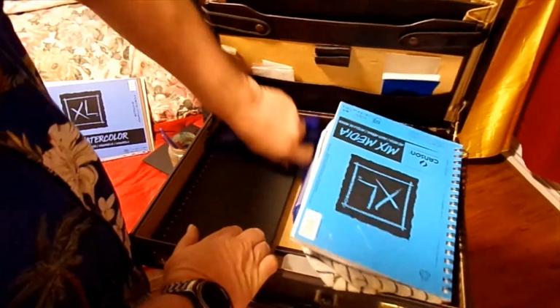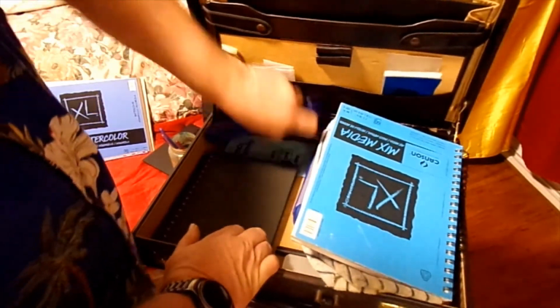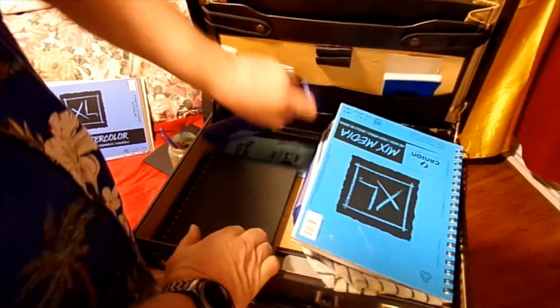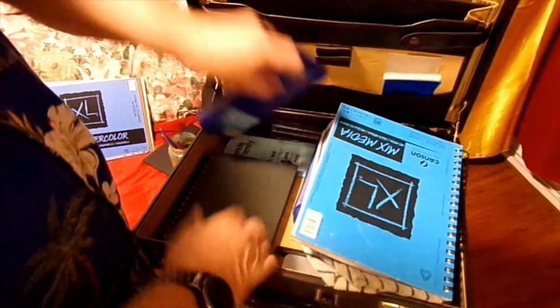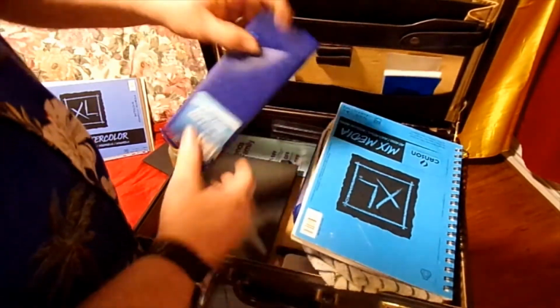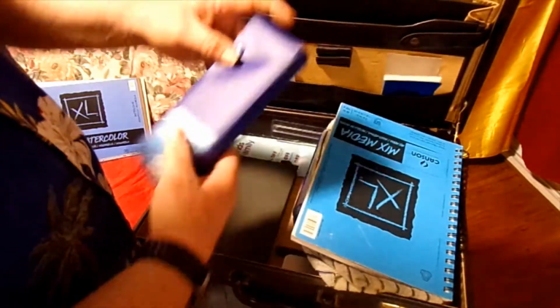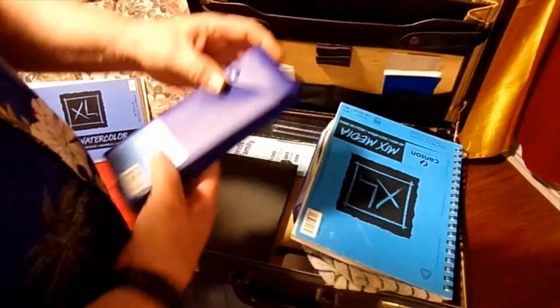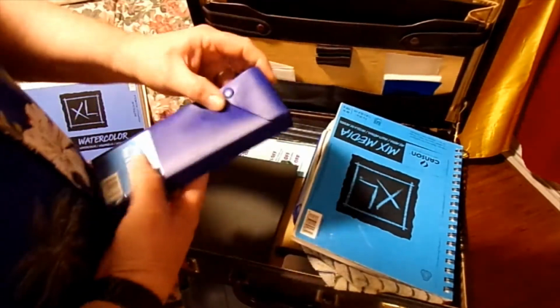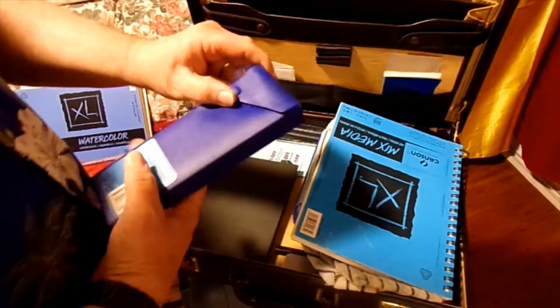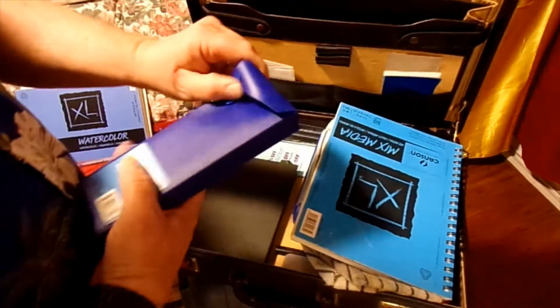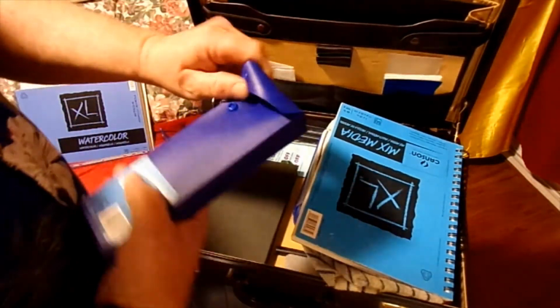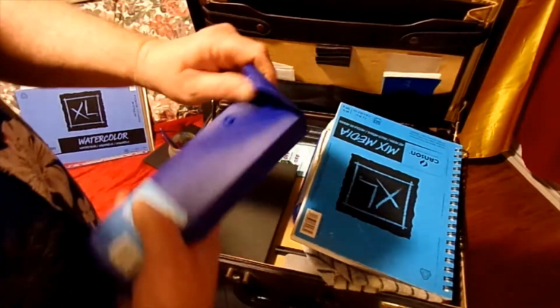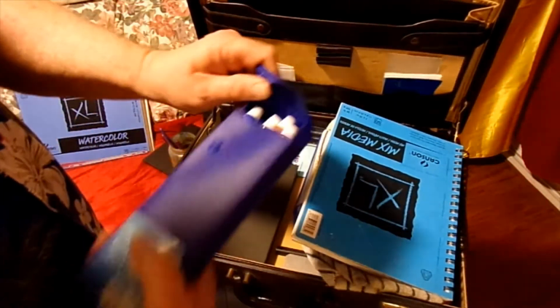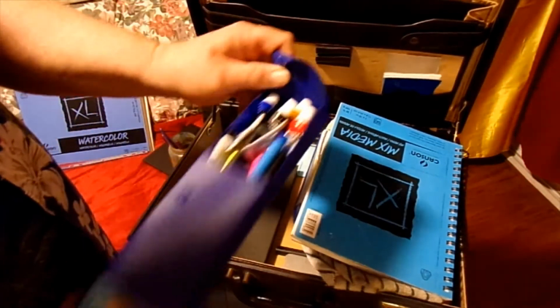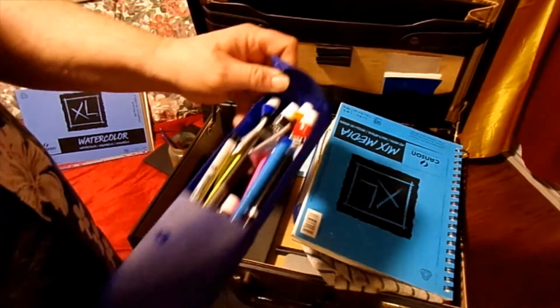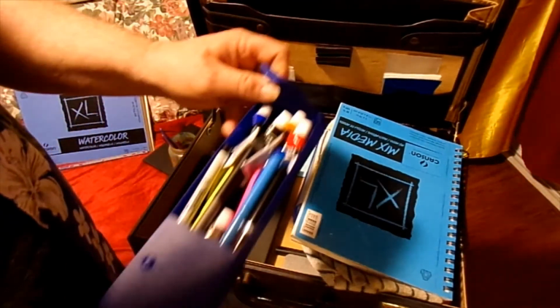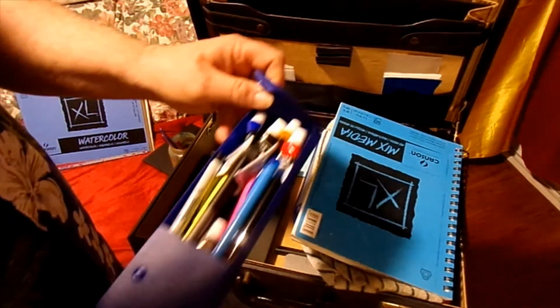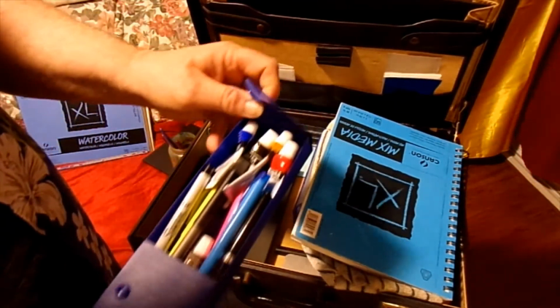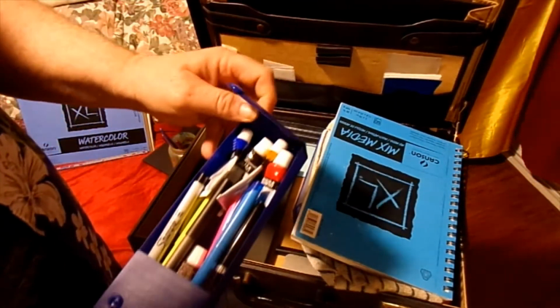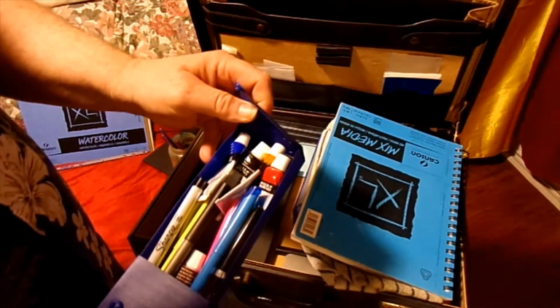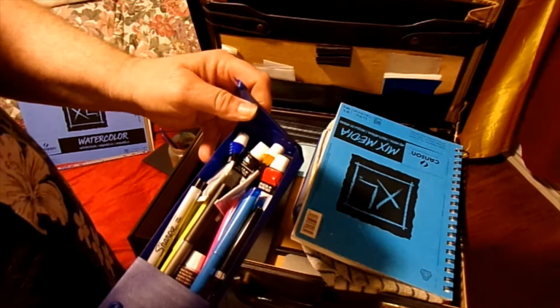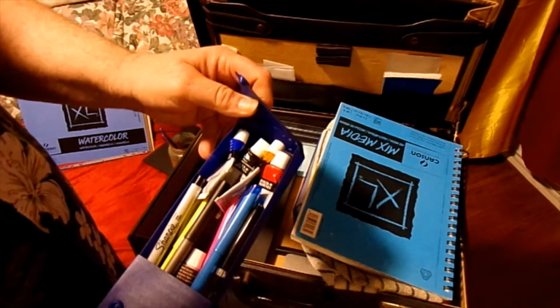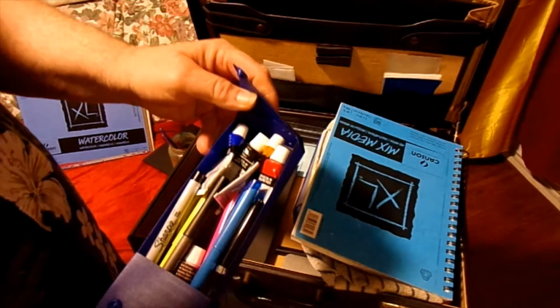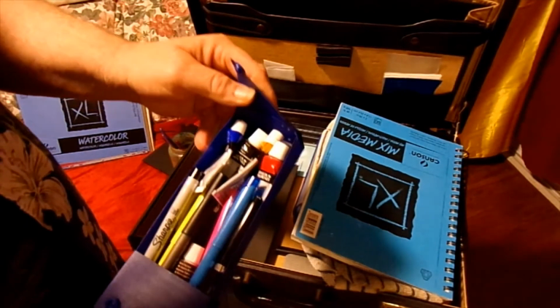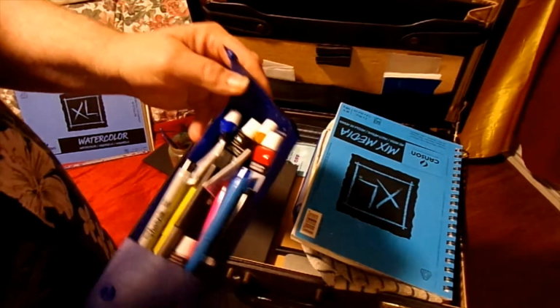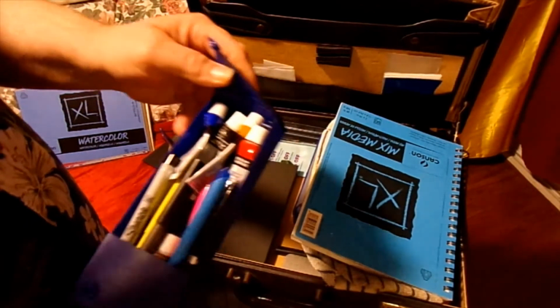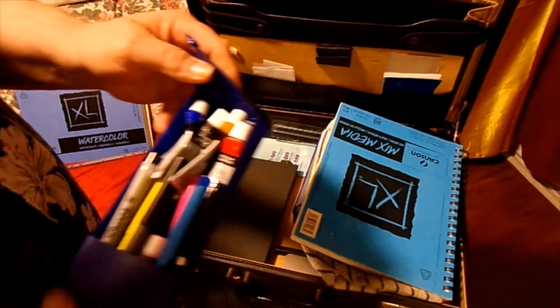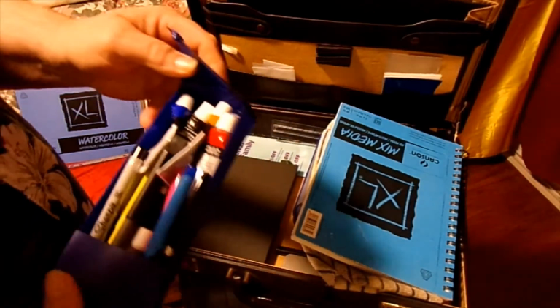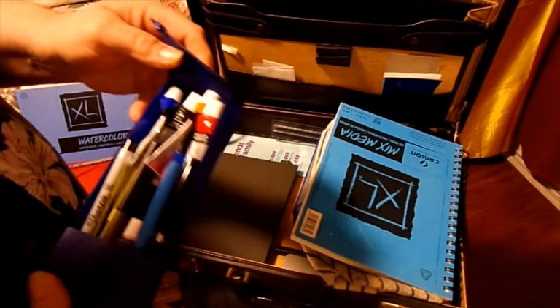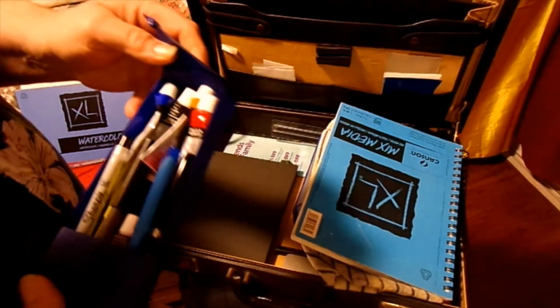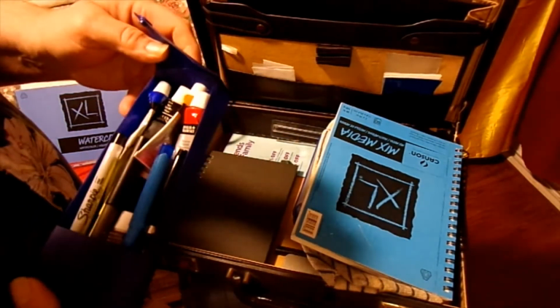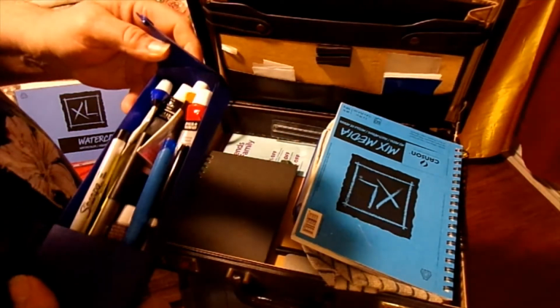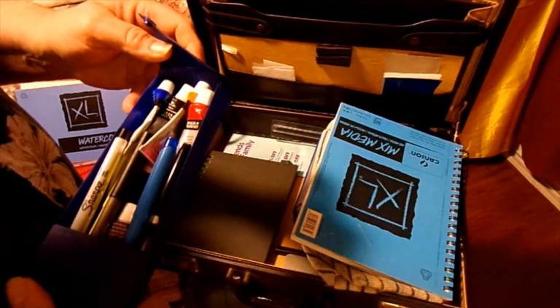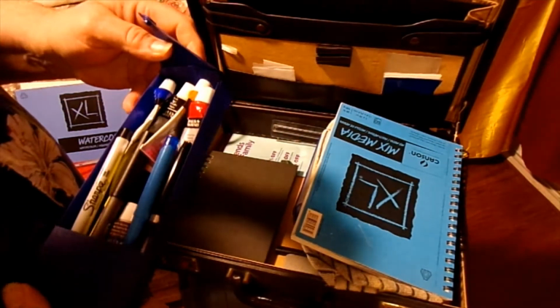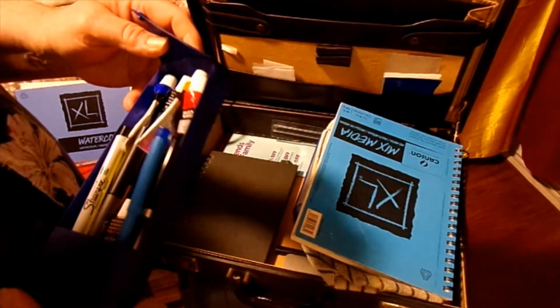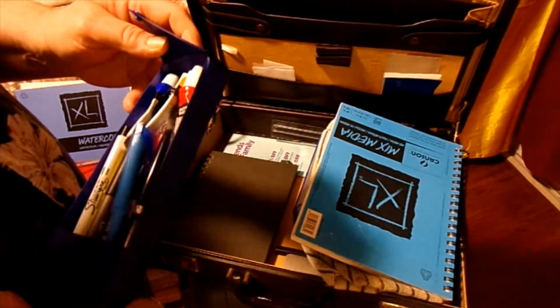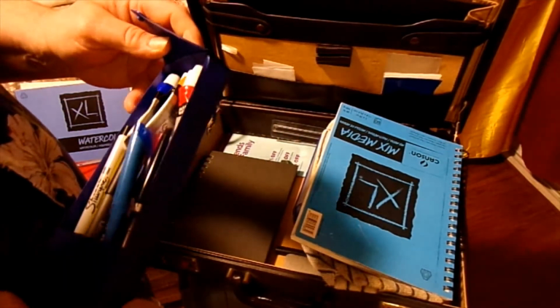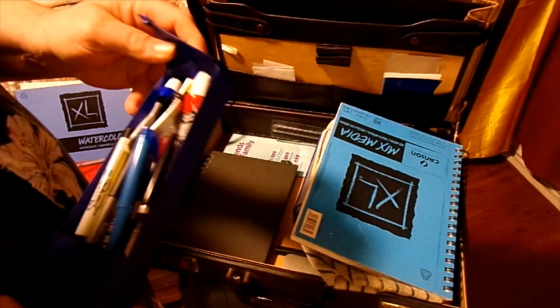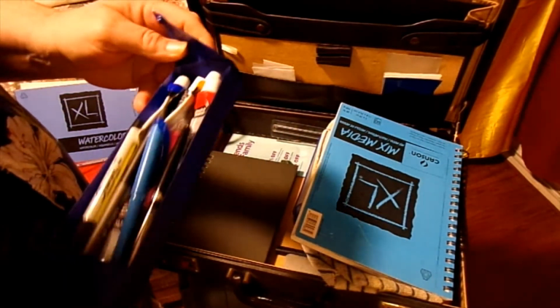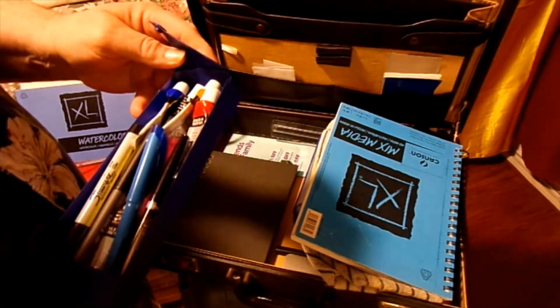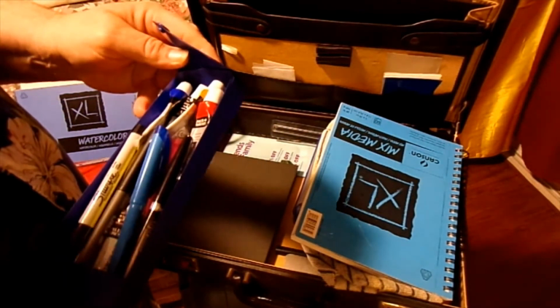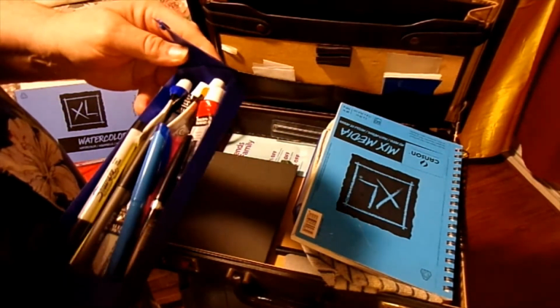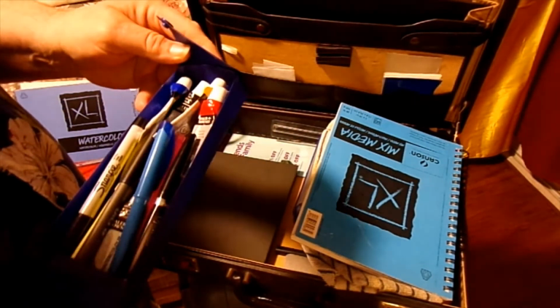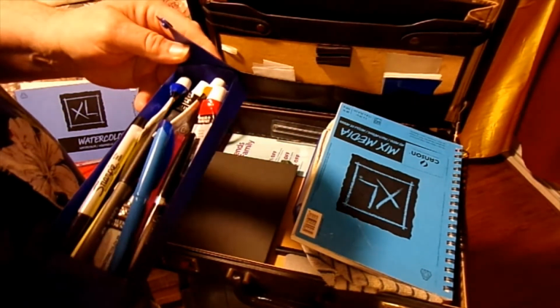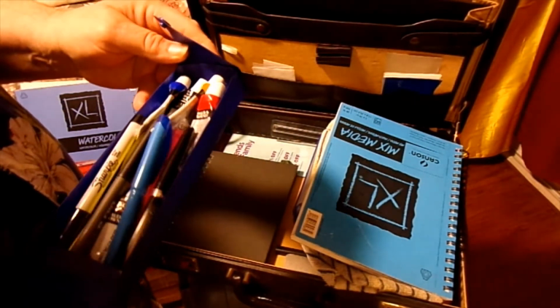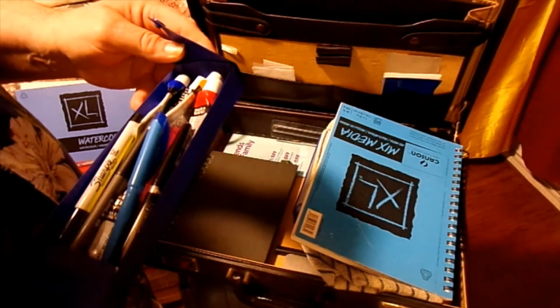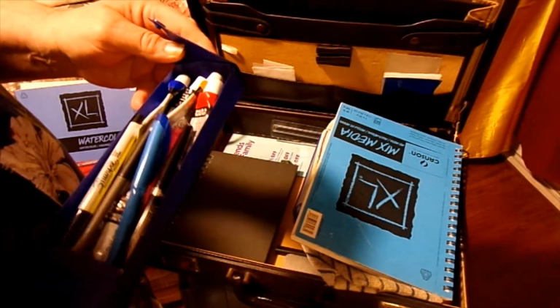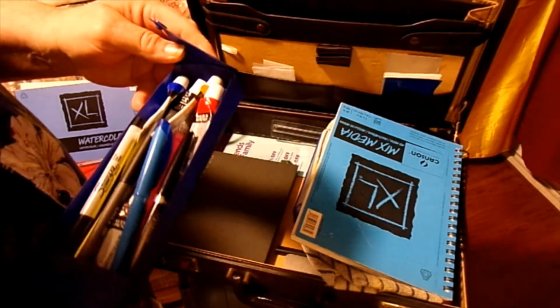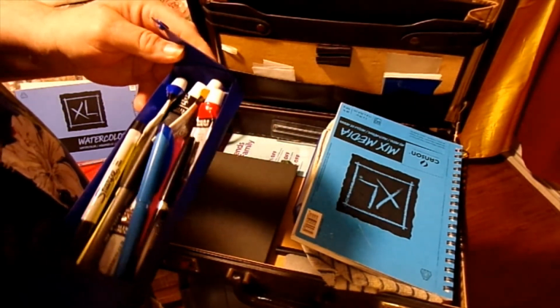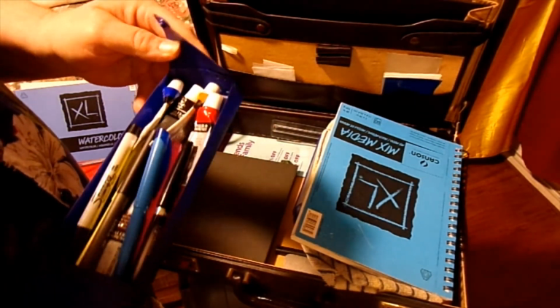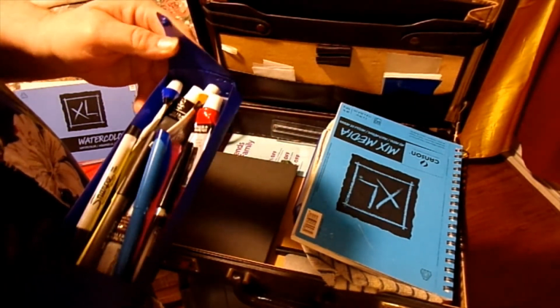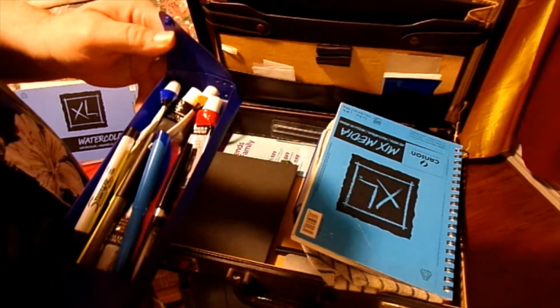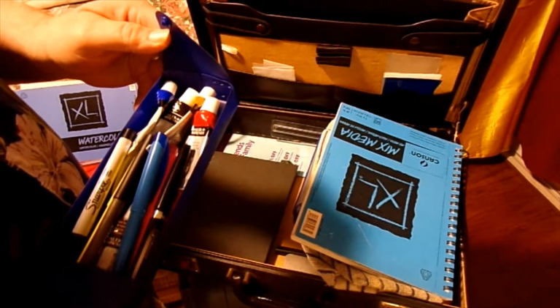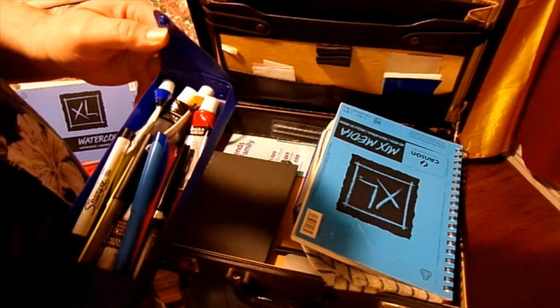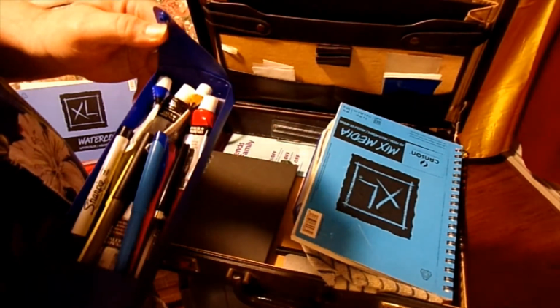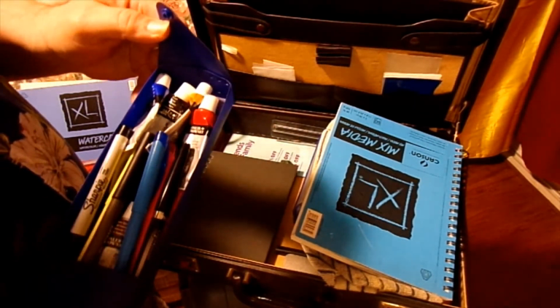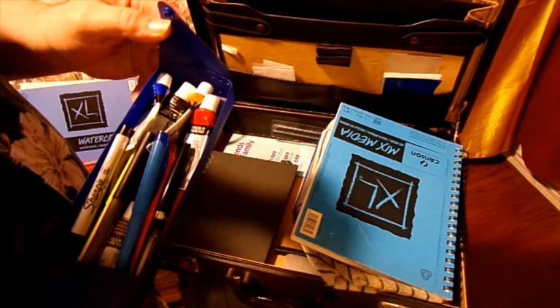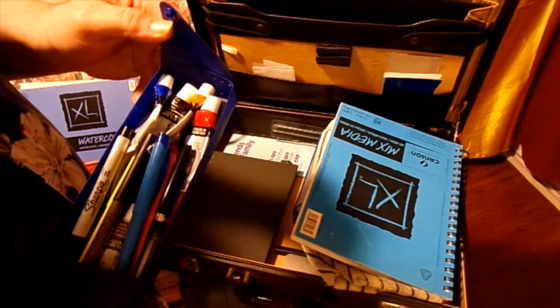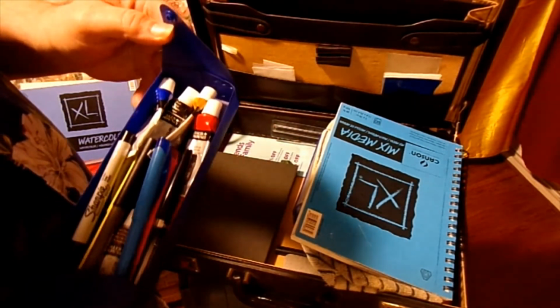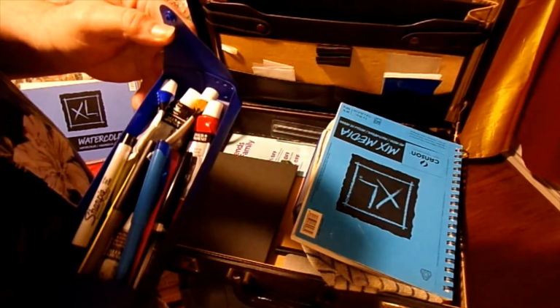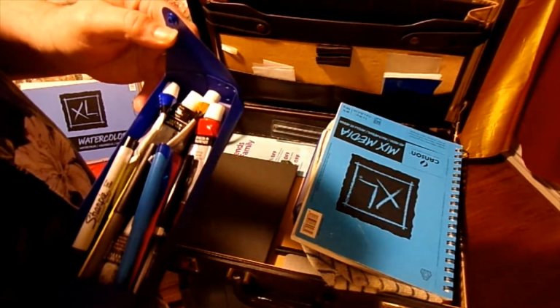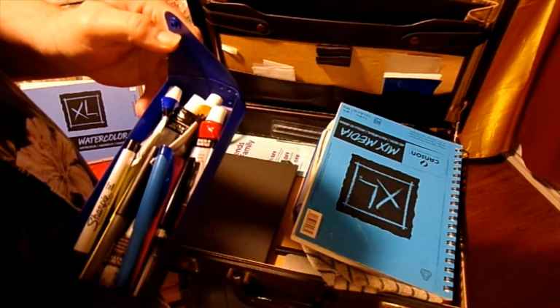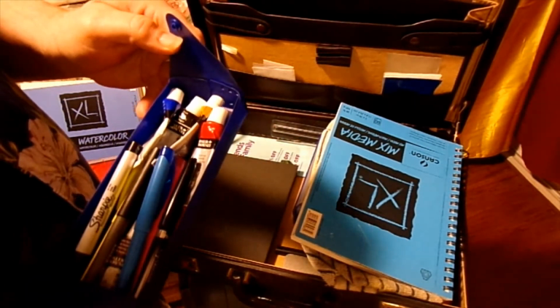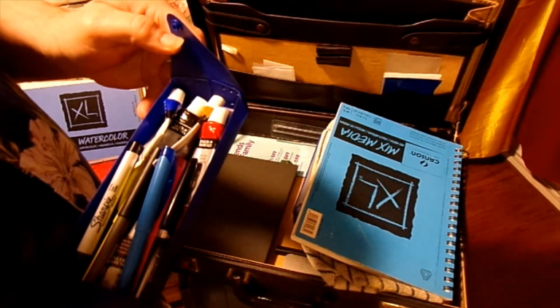Back here I got more pencils, and I got my paints in there too — more watercolor paints.